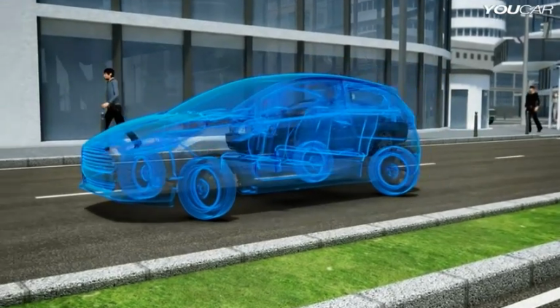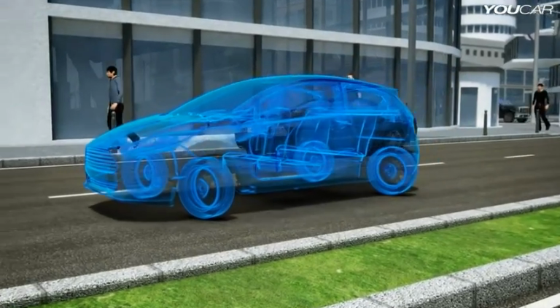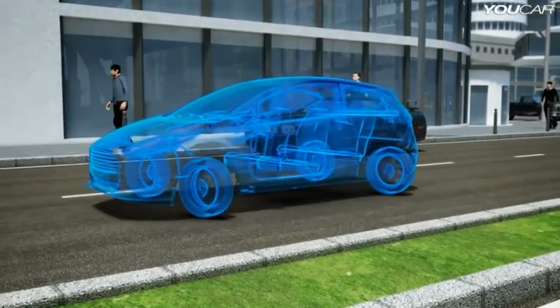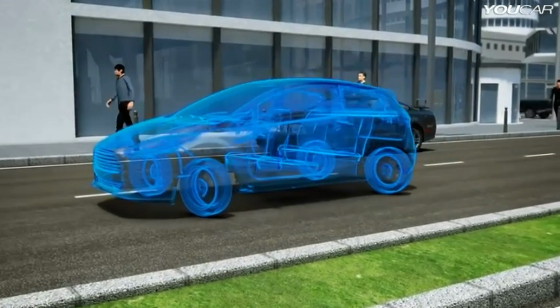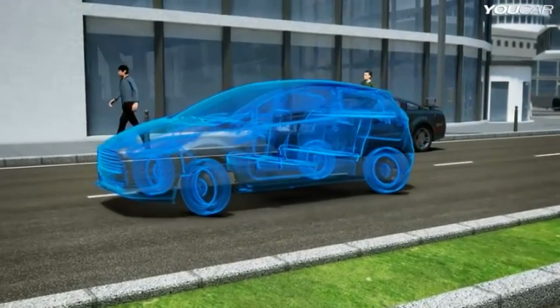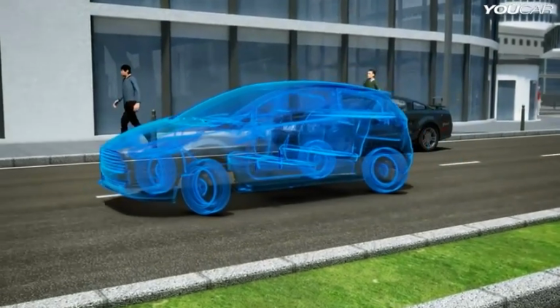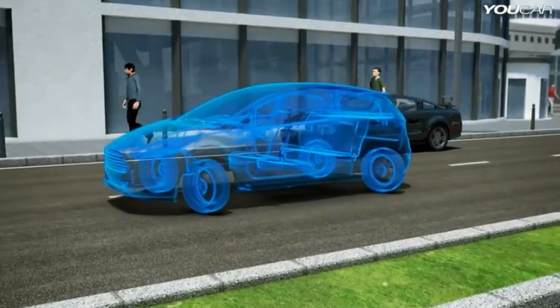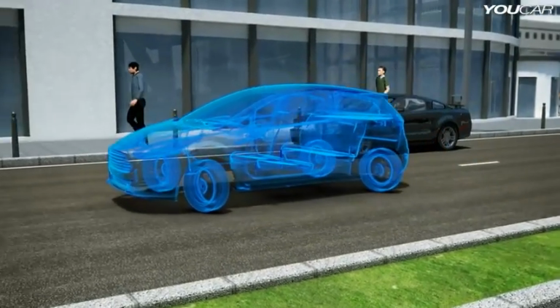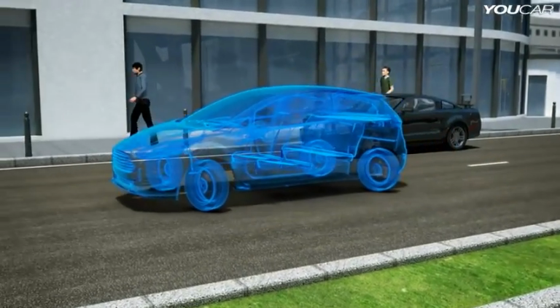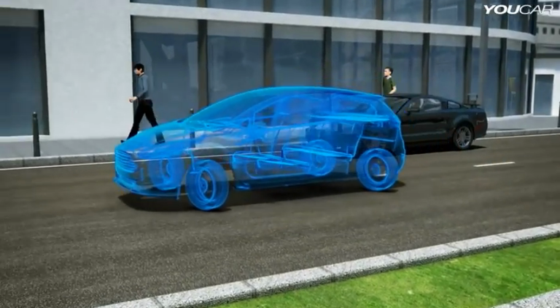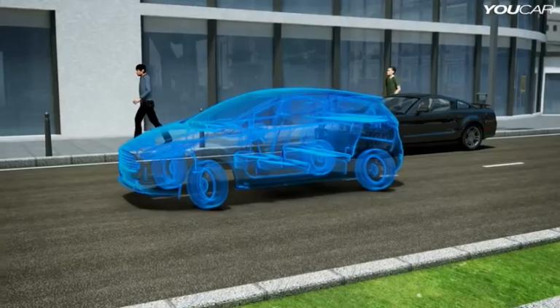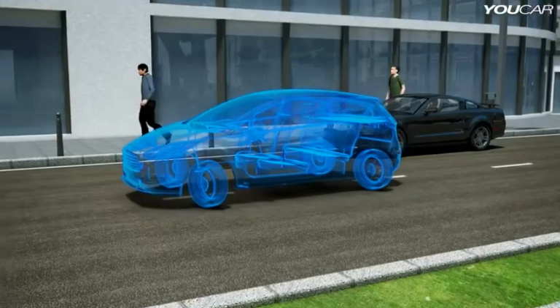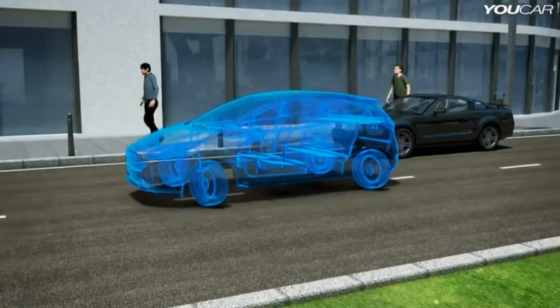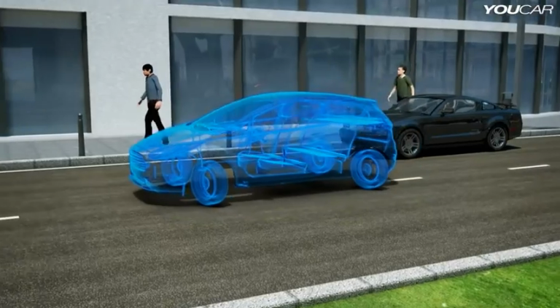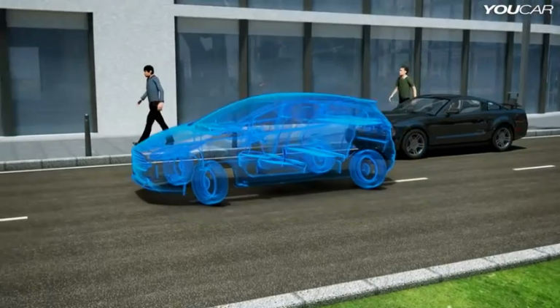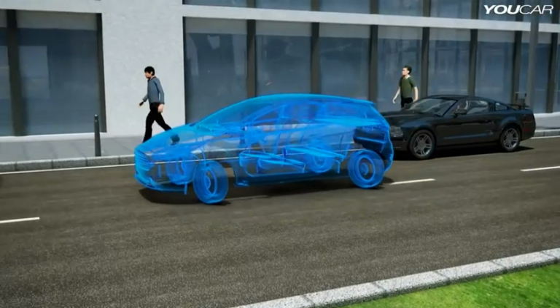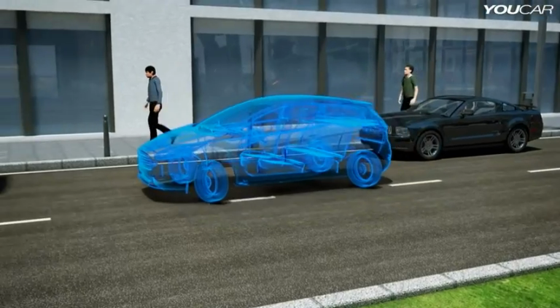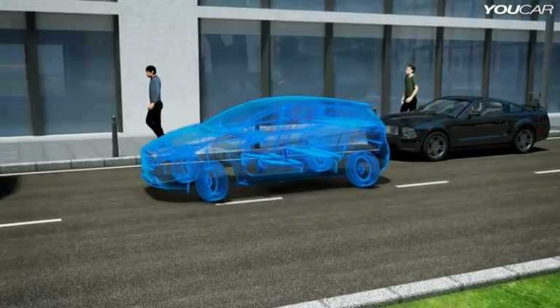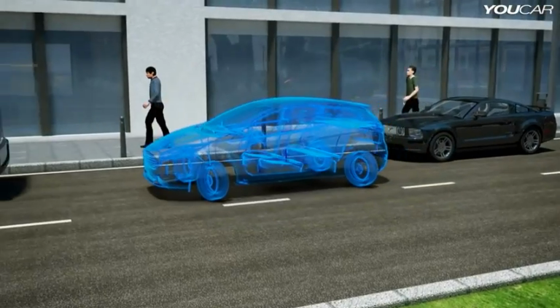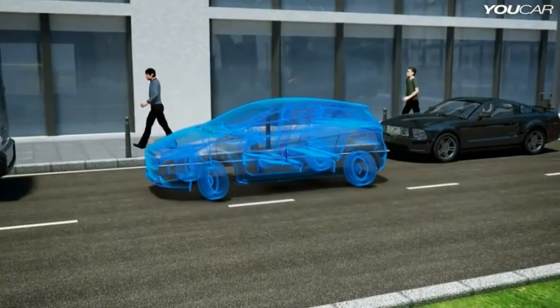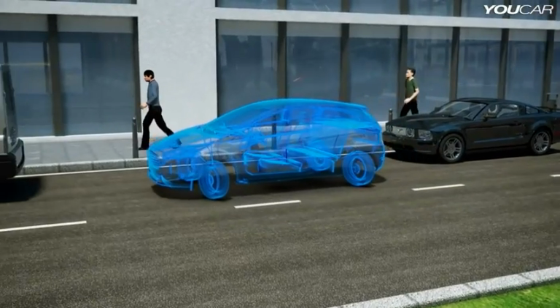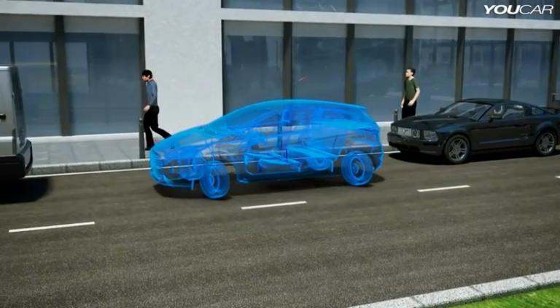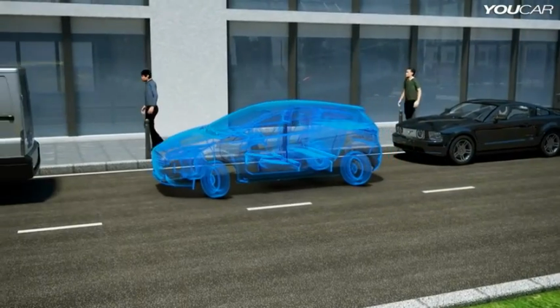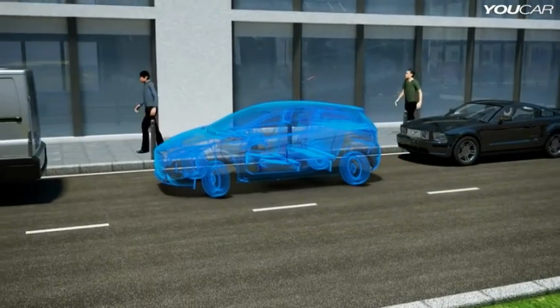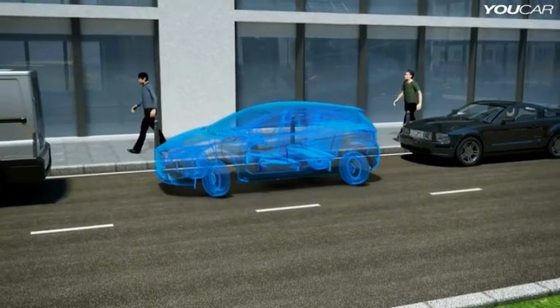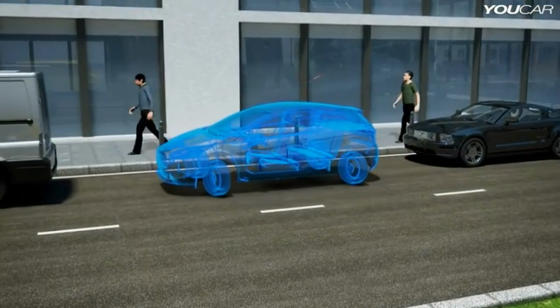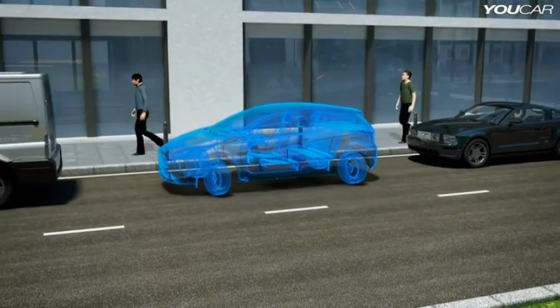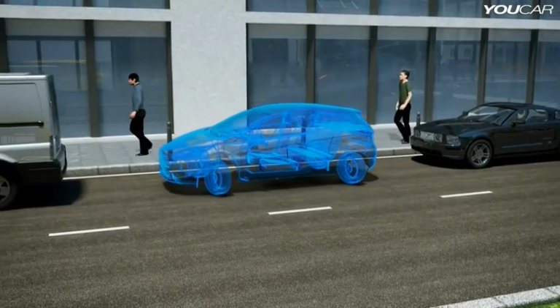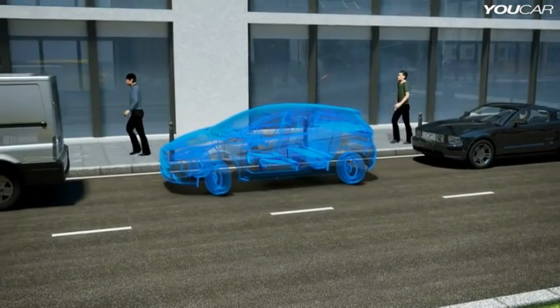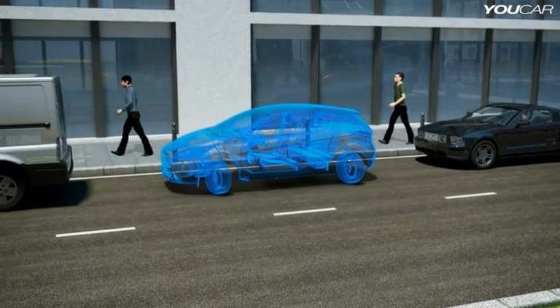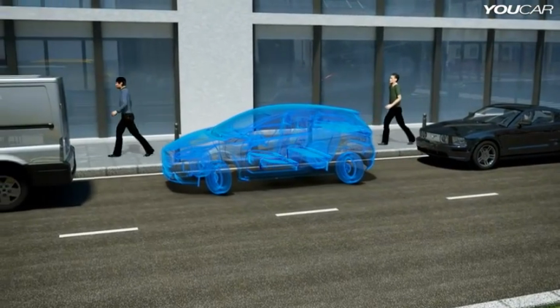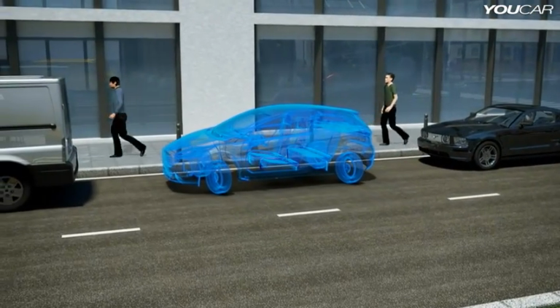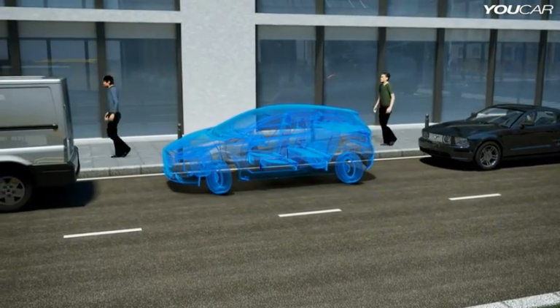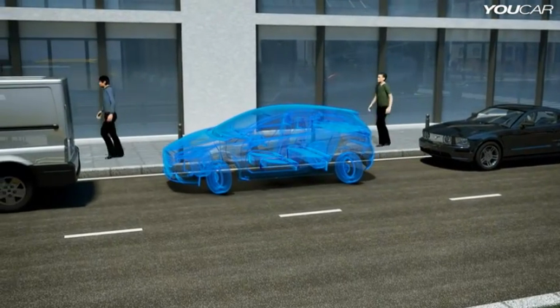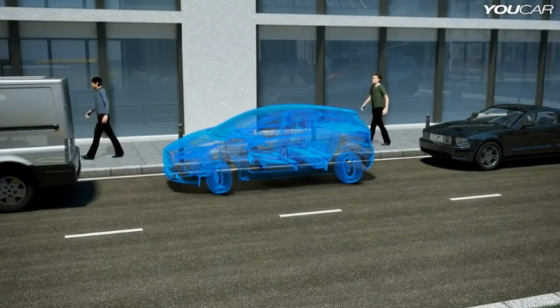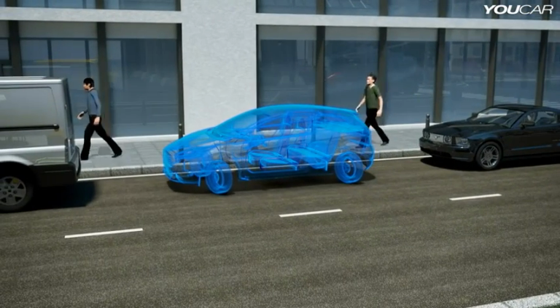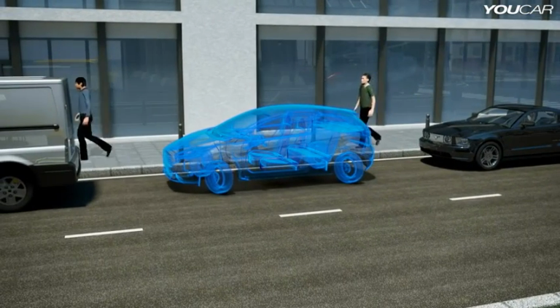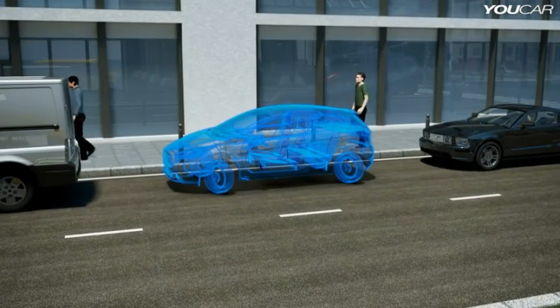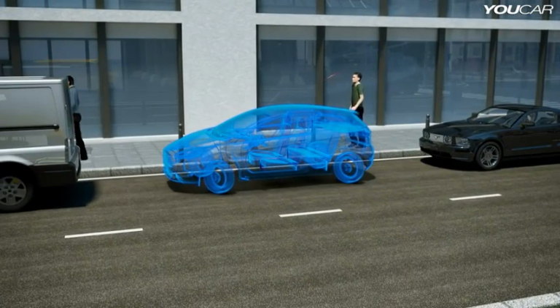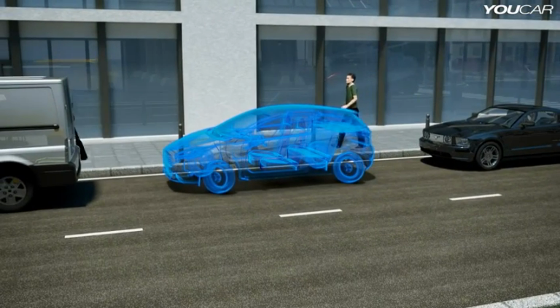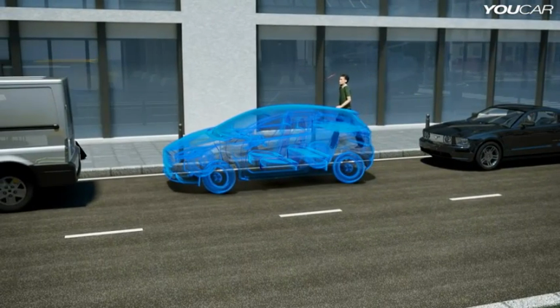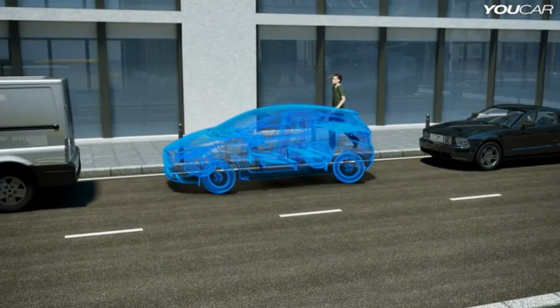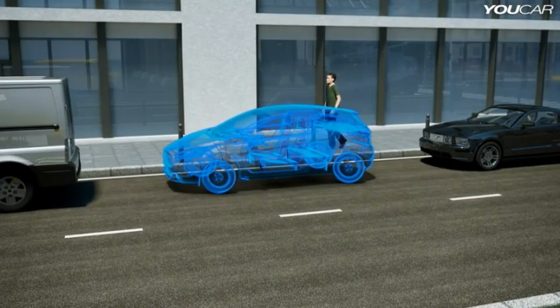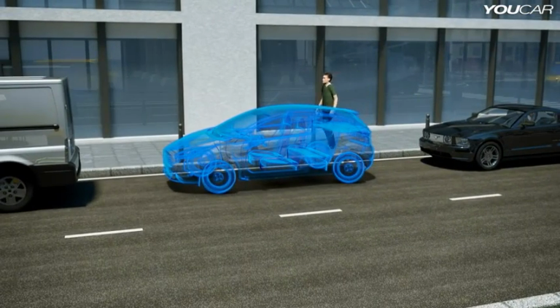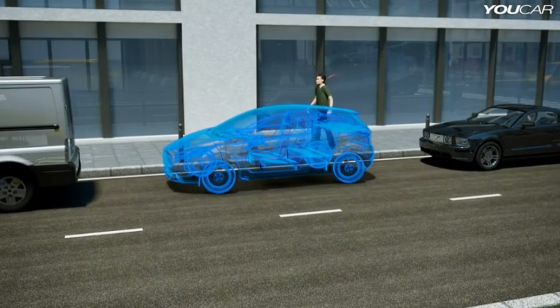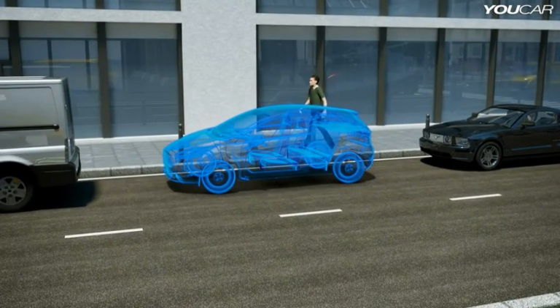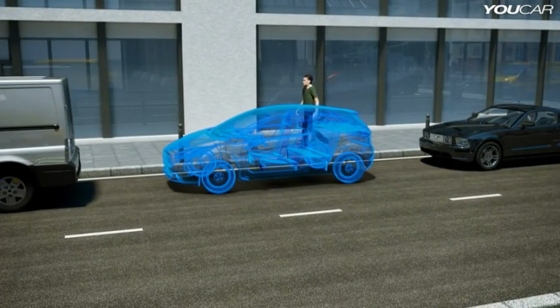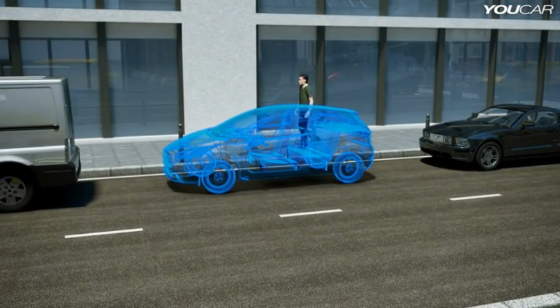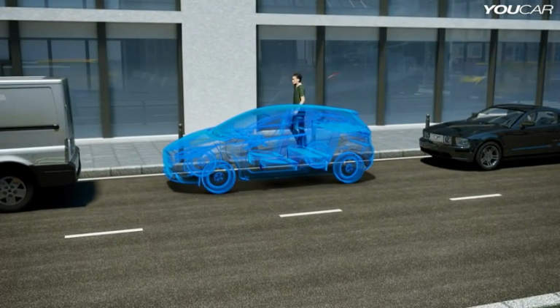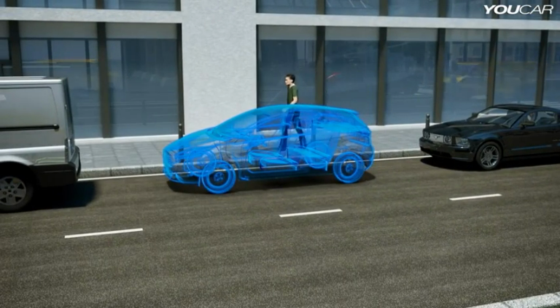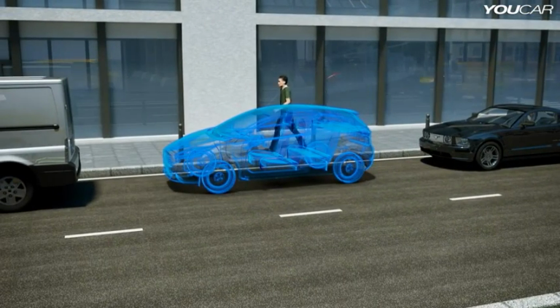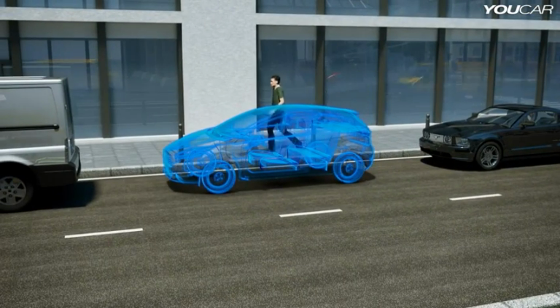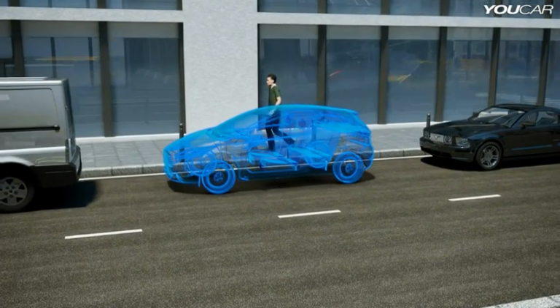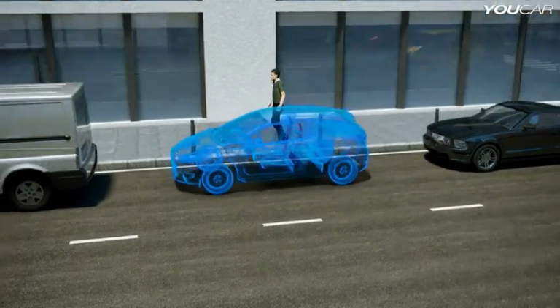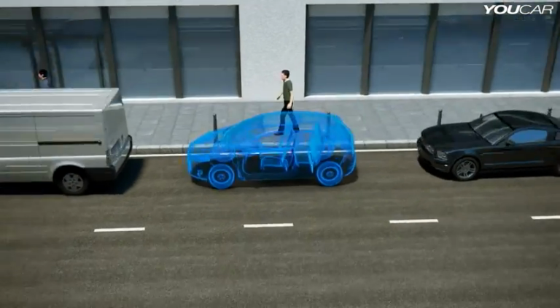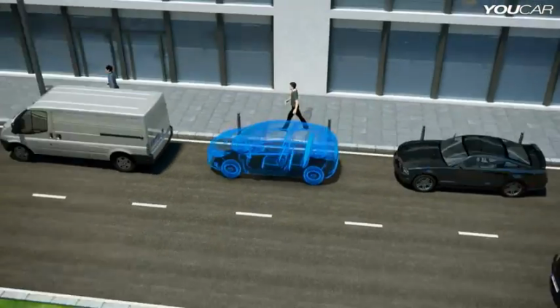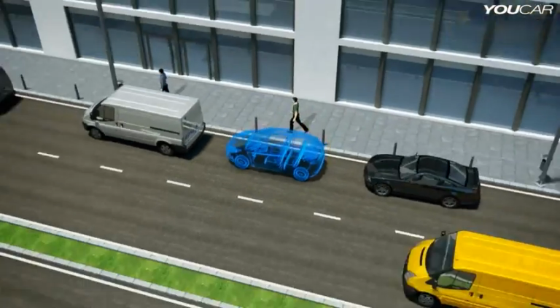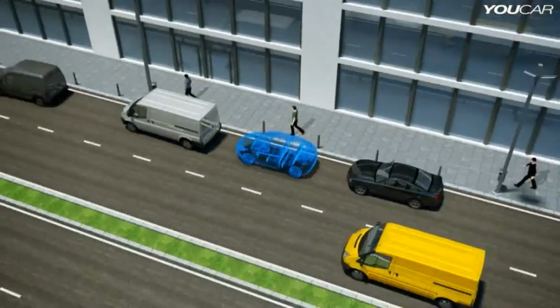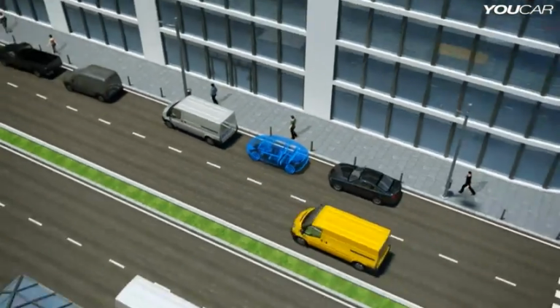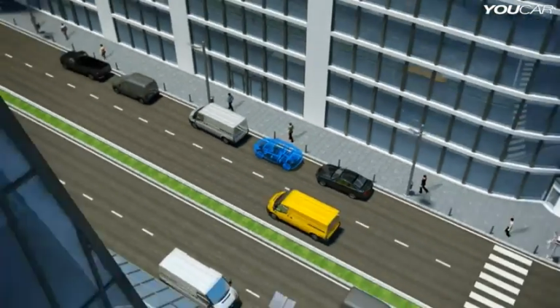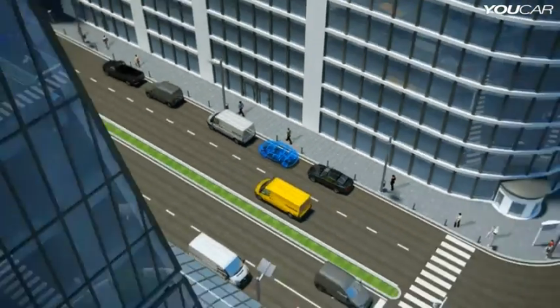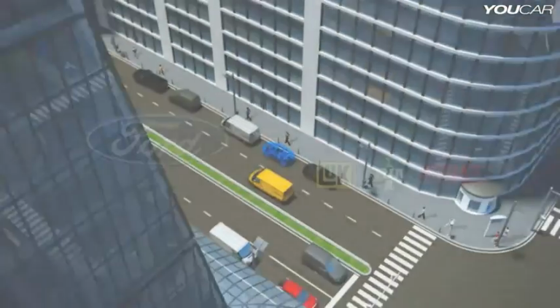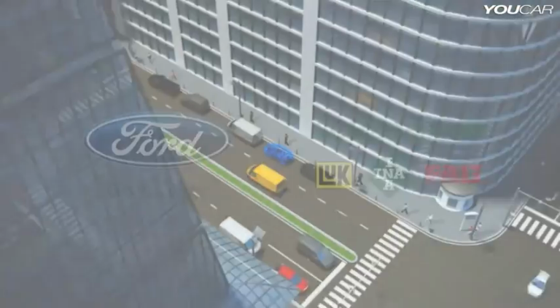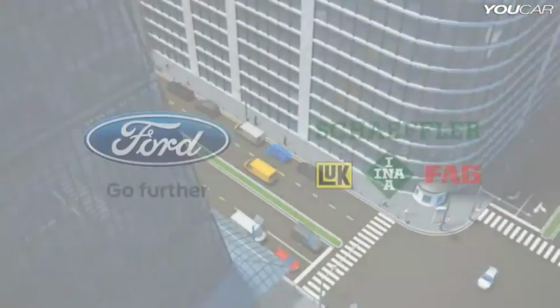Small, agile, compact, emission-free. The ideal urban car of the future.